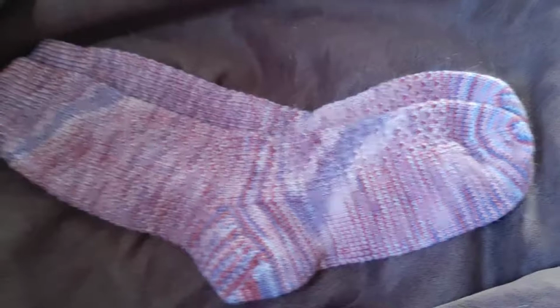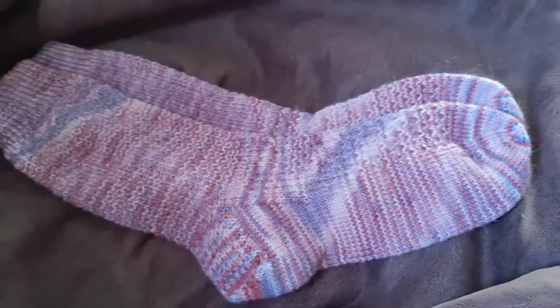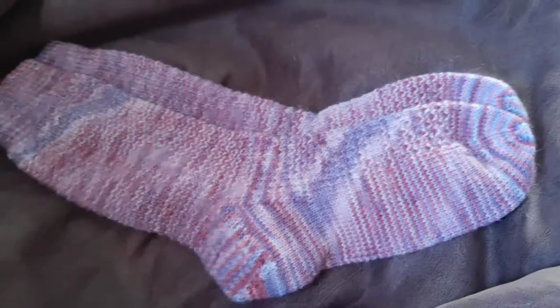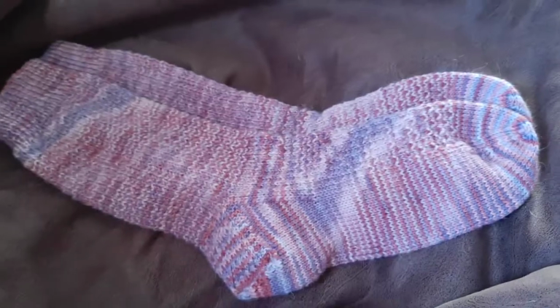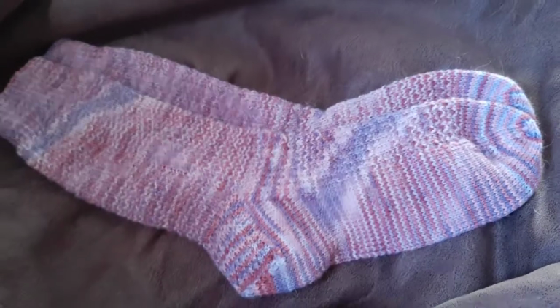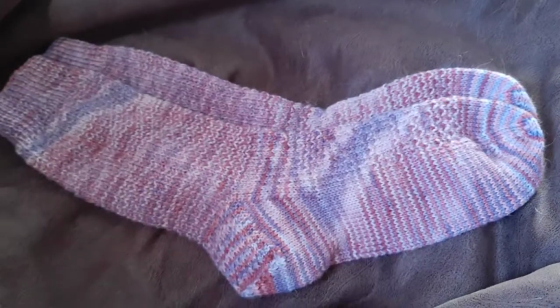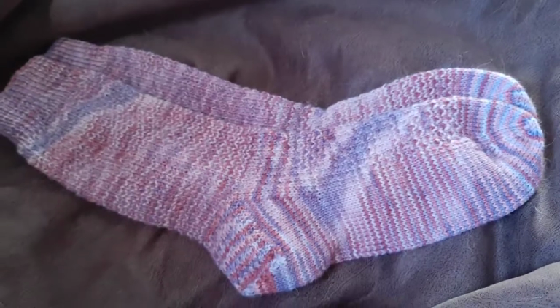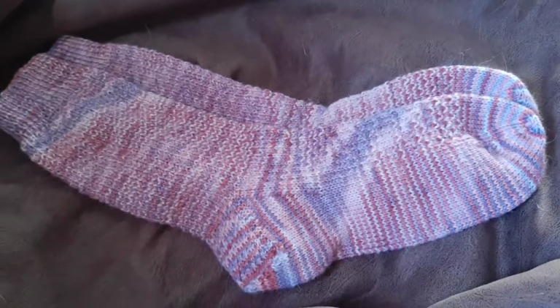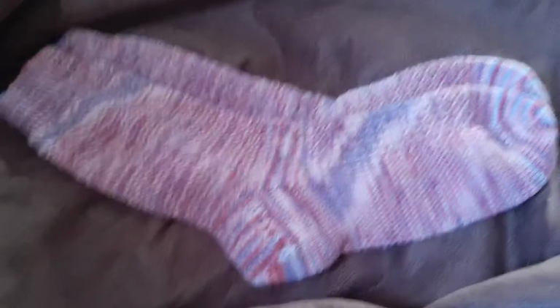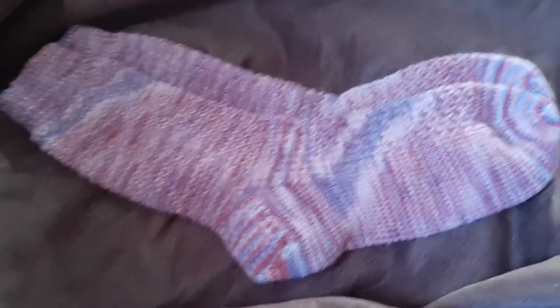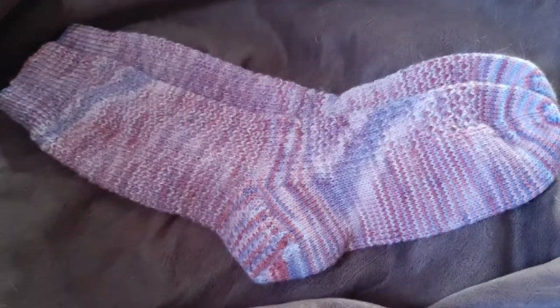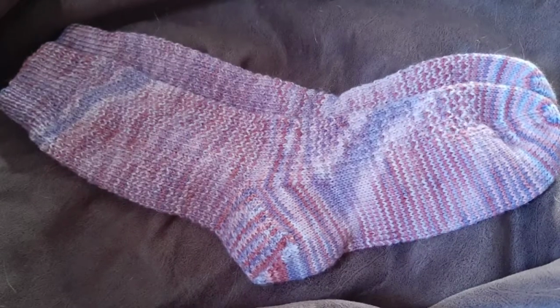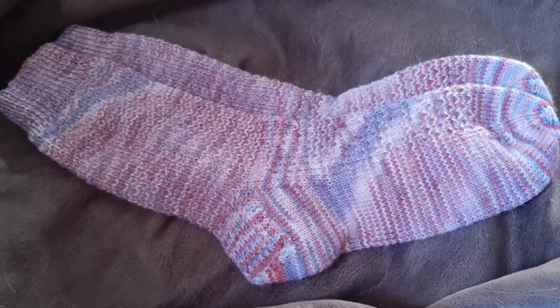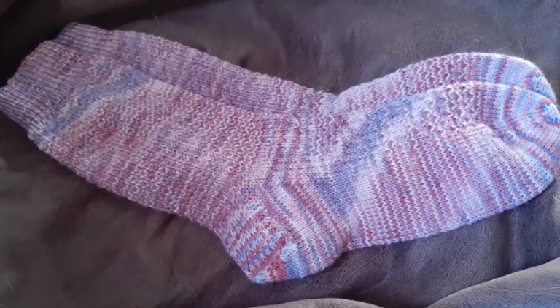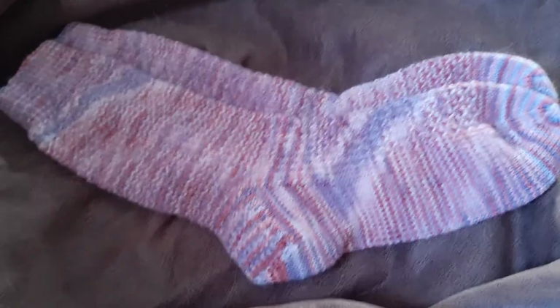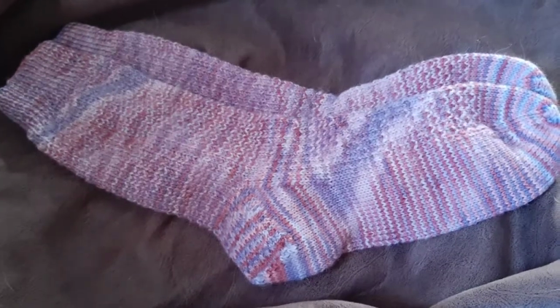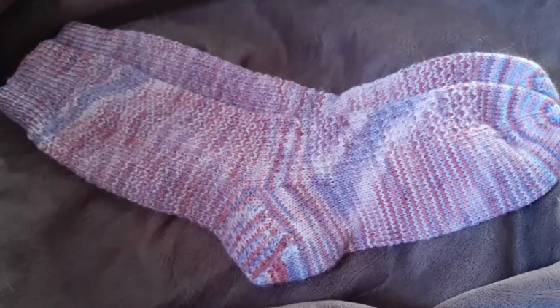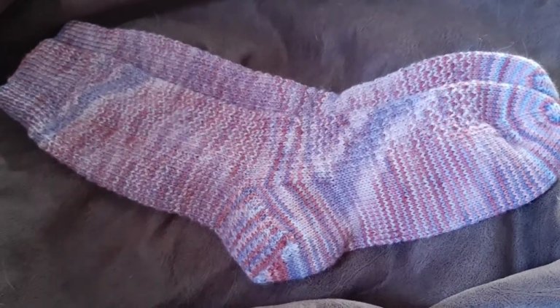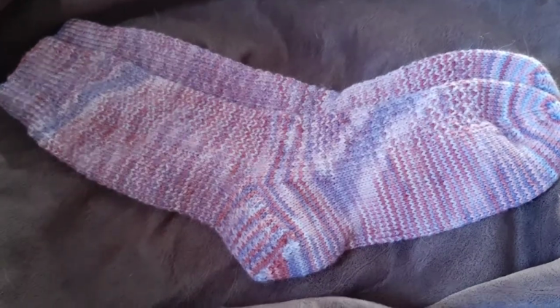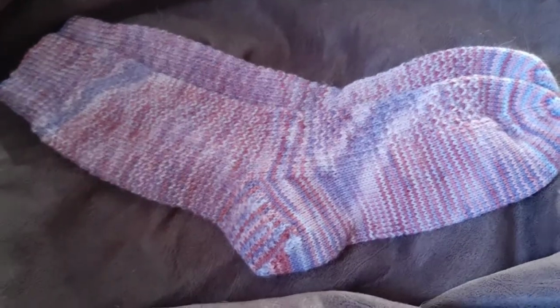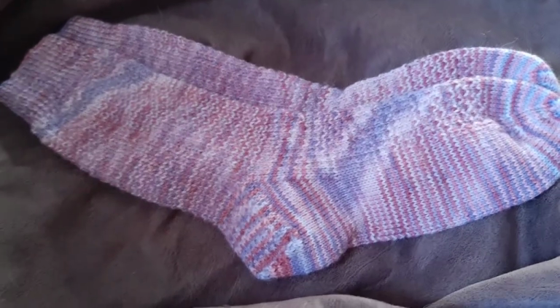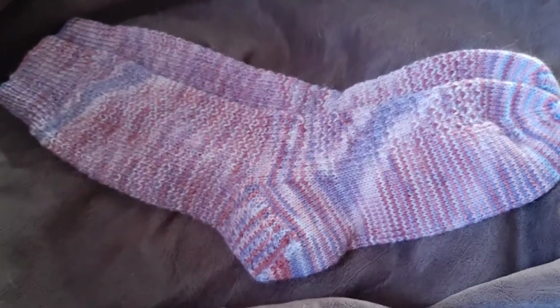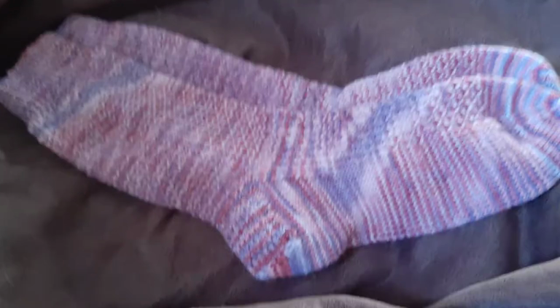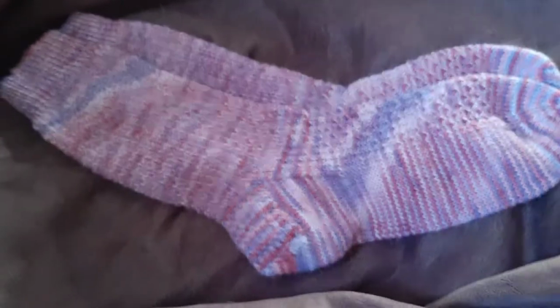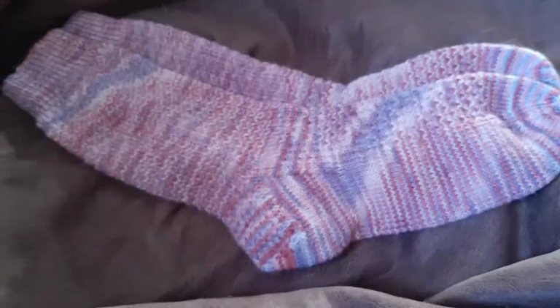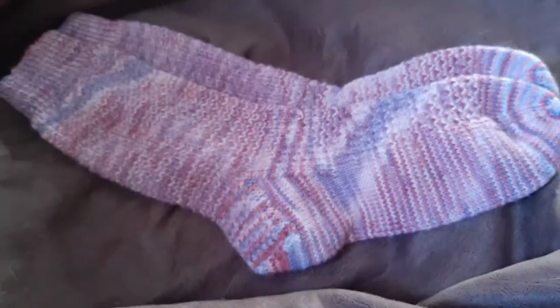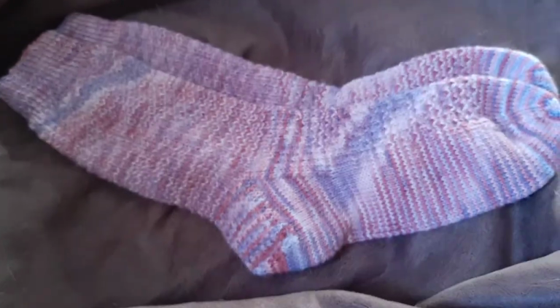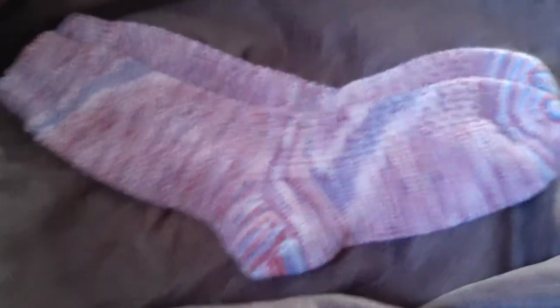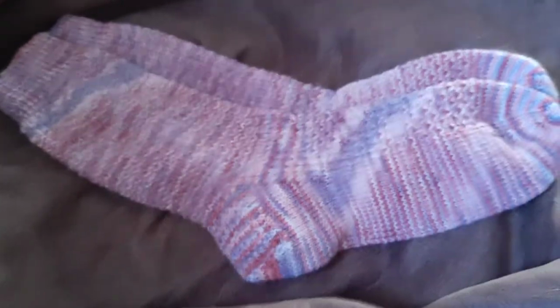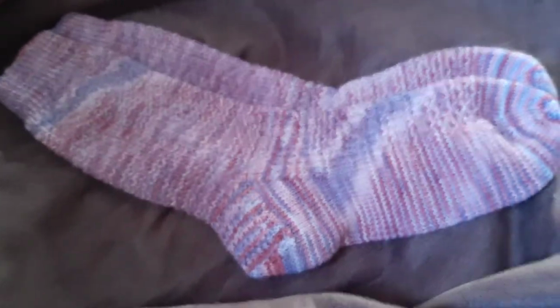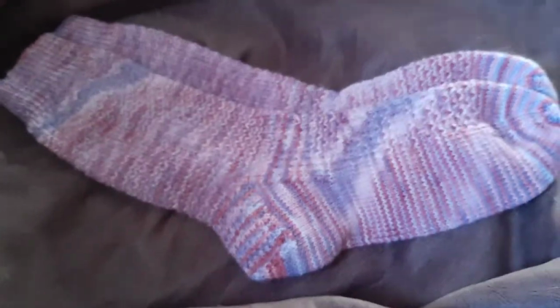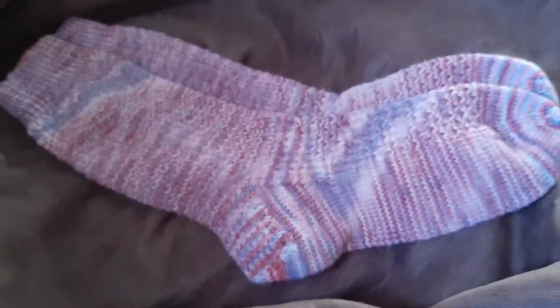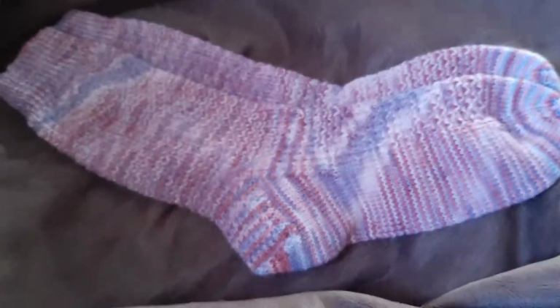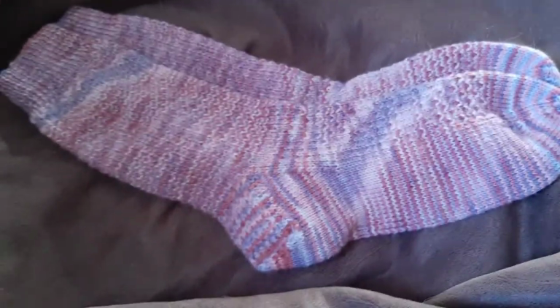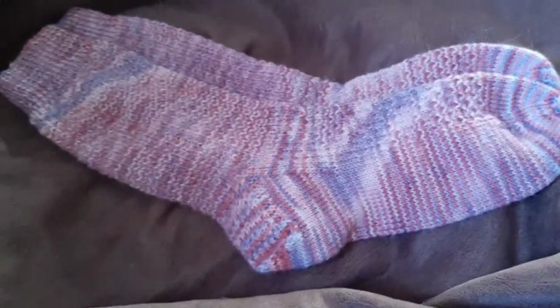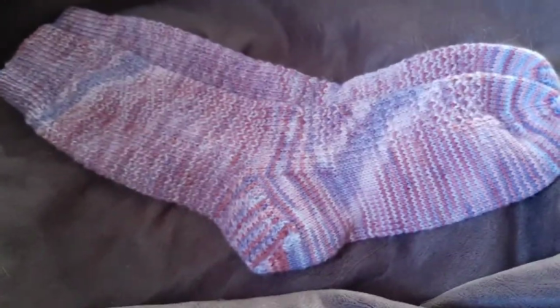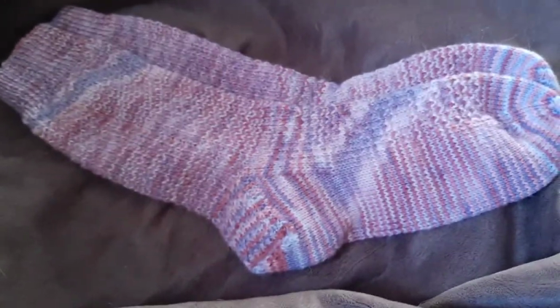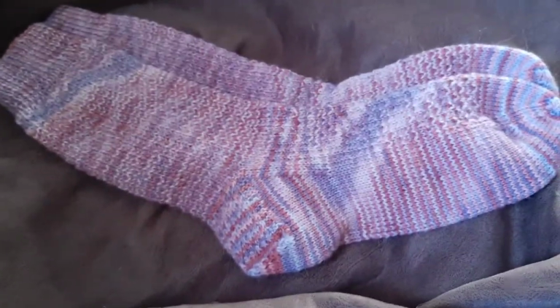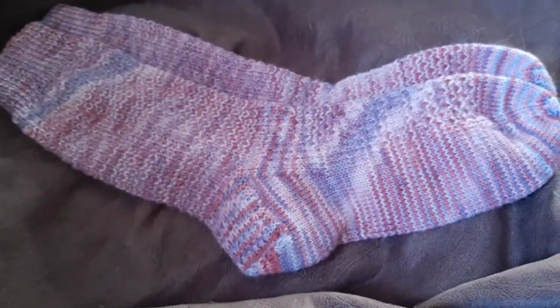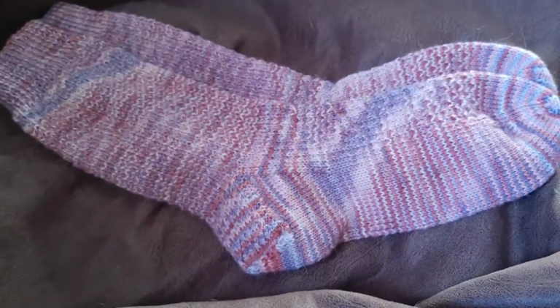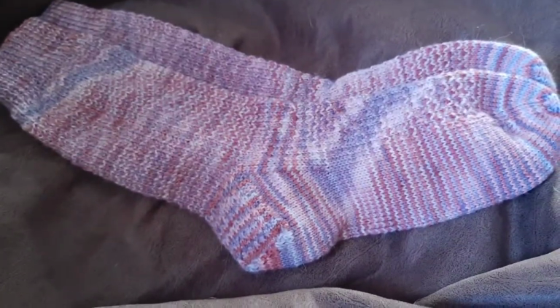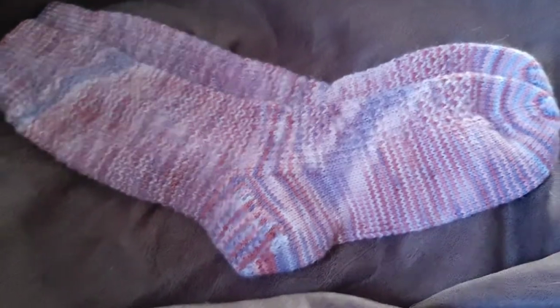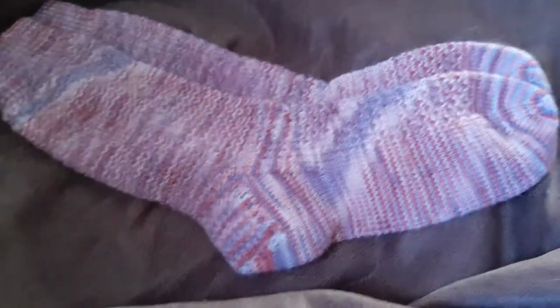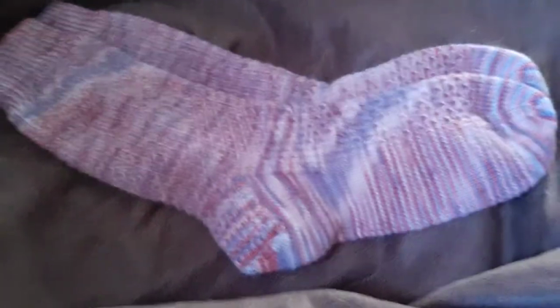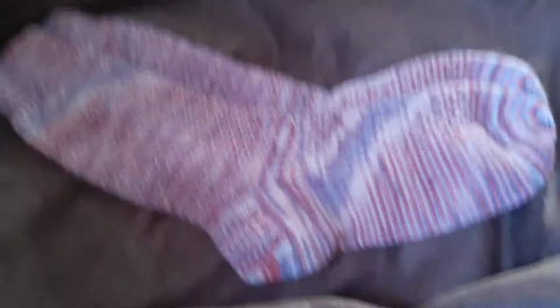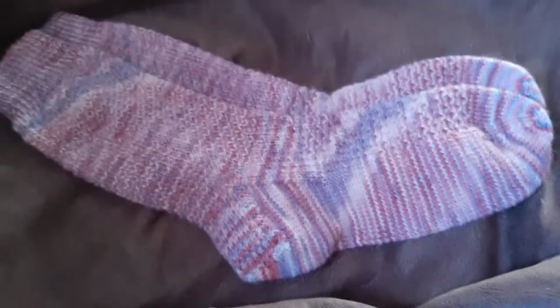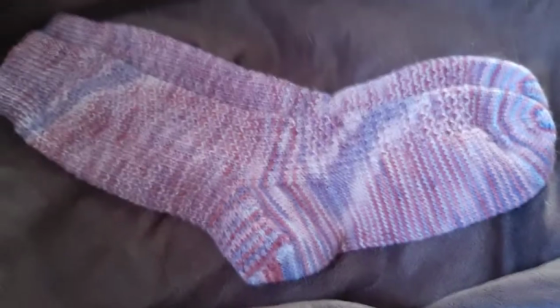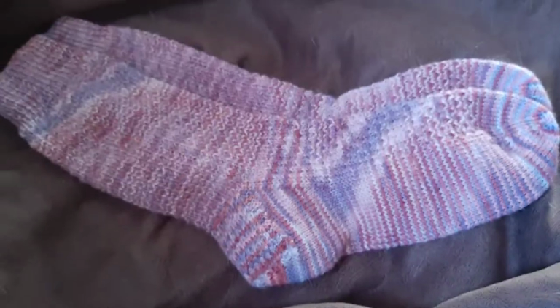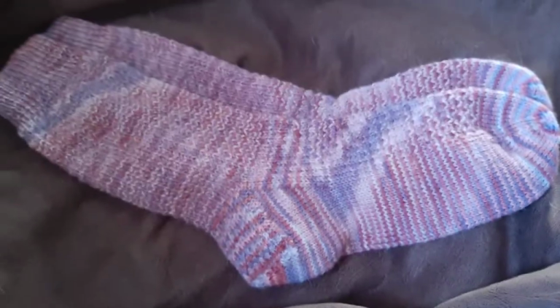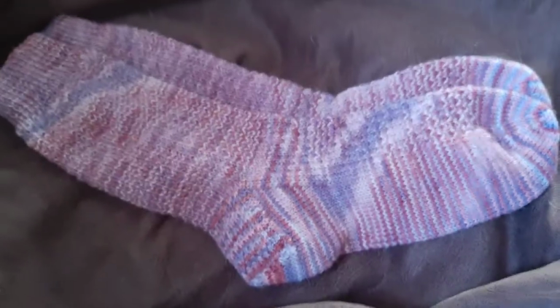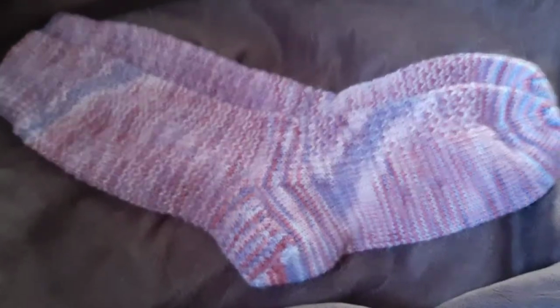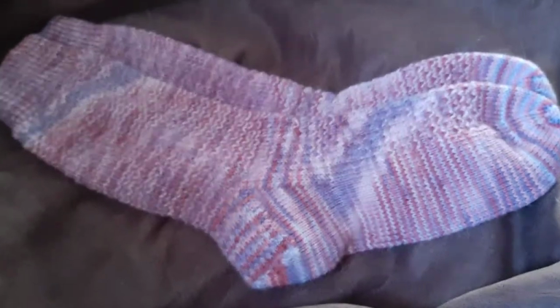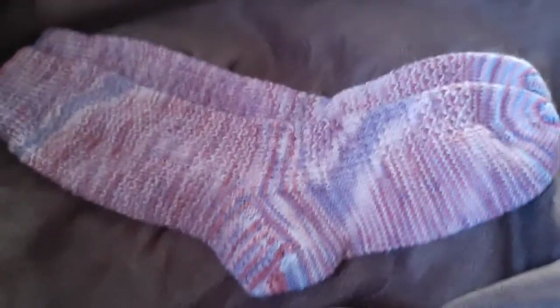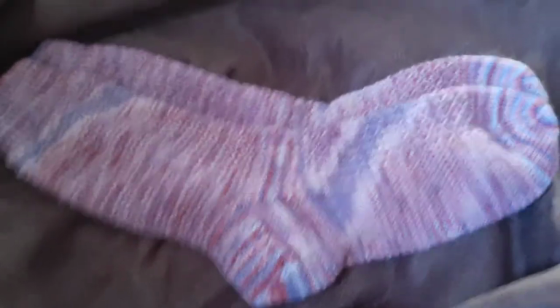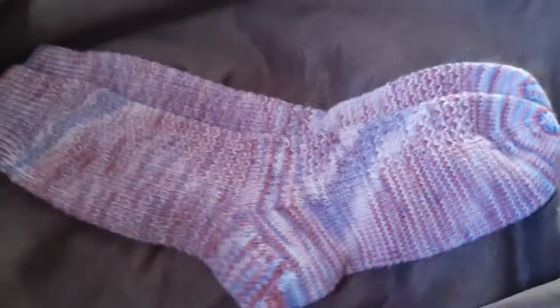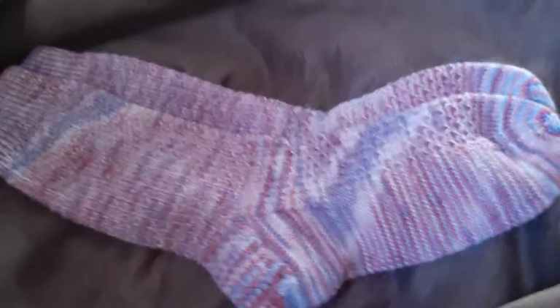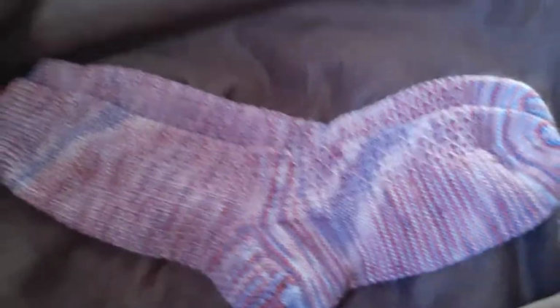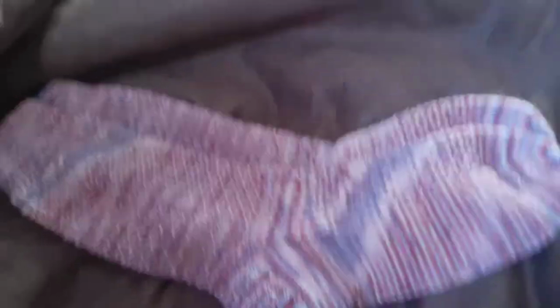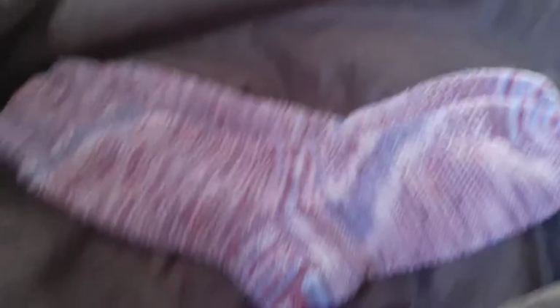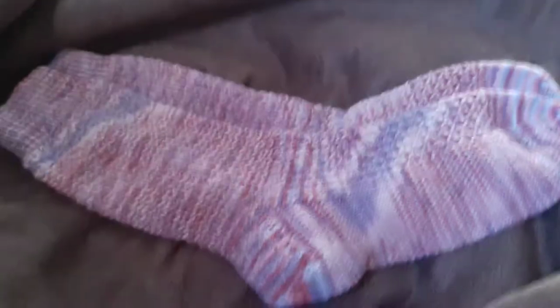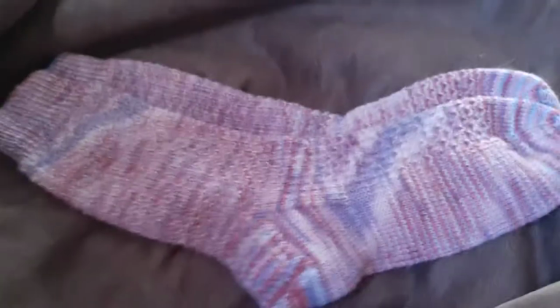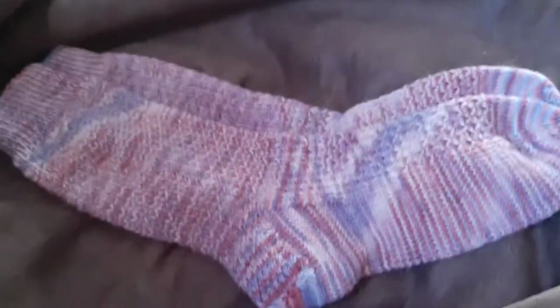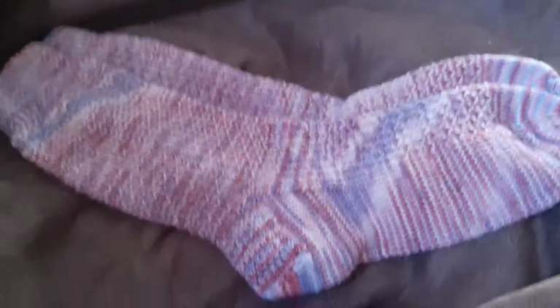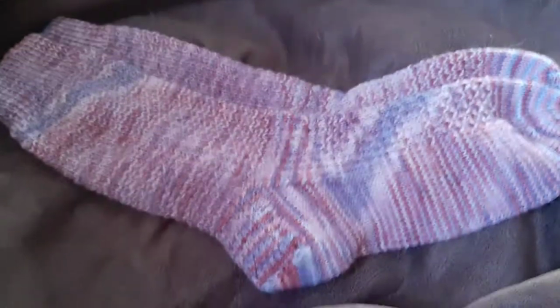Hey guys, I have just a quick one for you today. If you're new here, I'm Sandy. I do crafts and I discuss them. If you're not new here, welcome back.